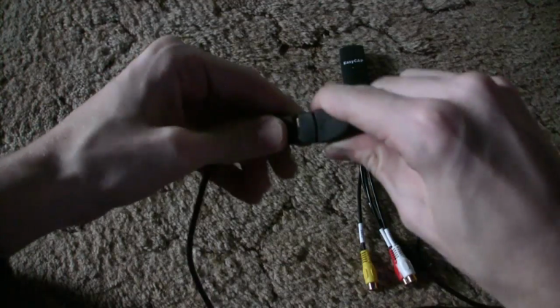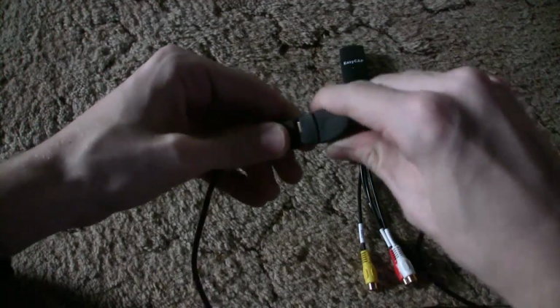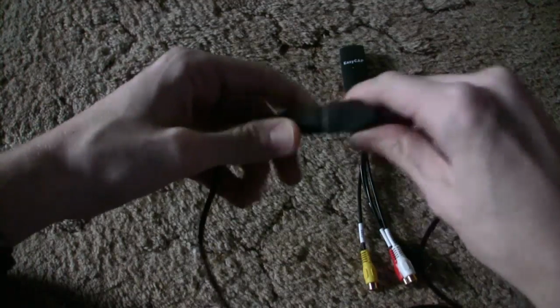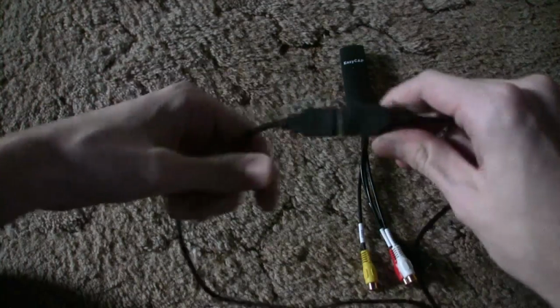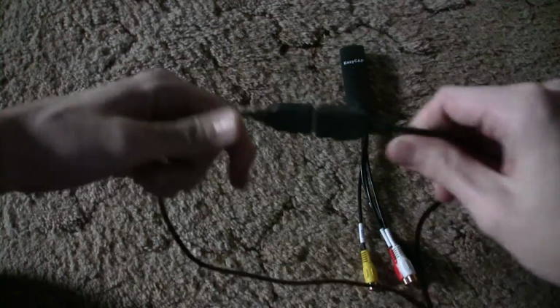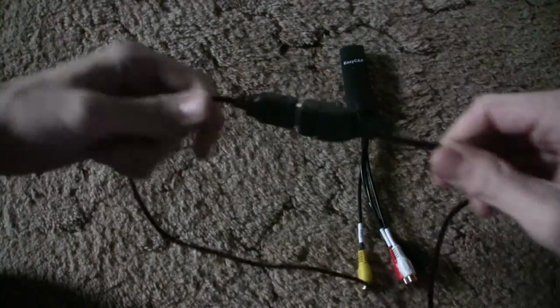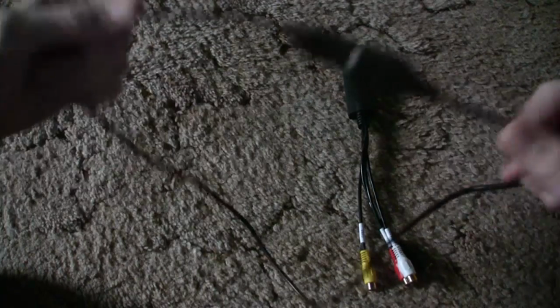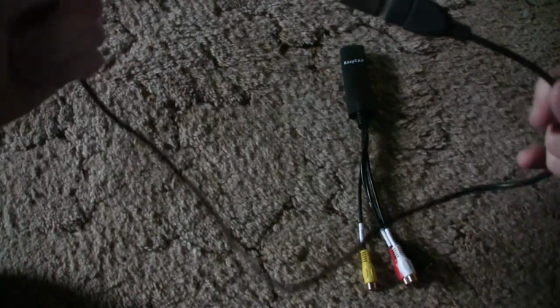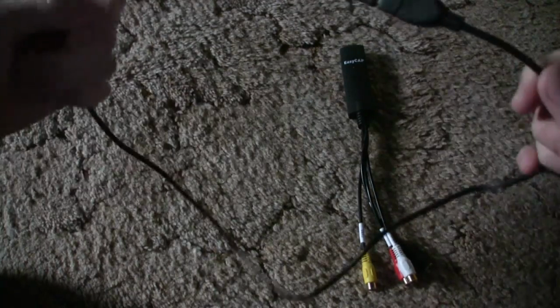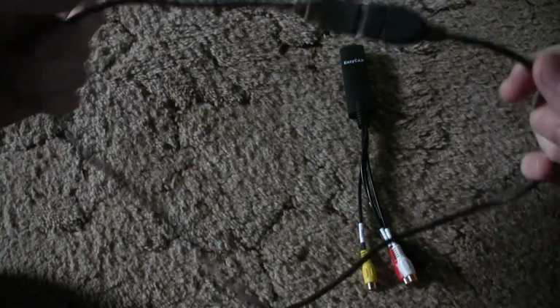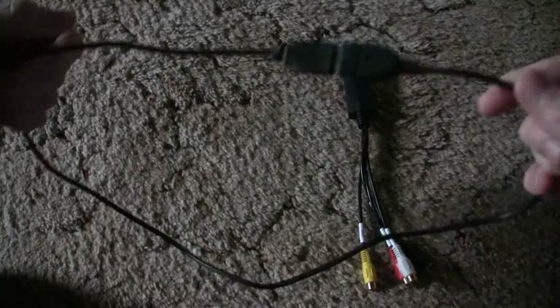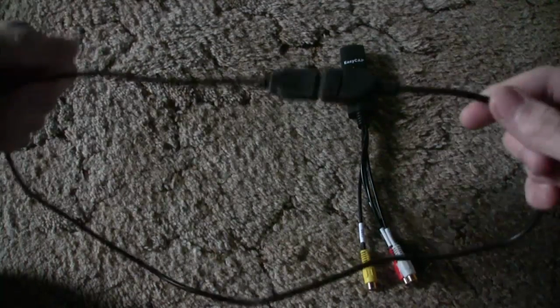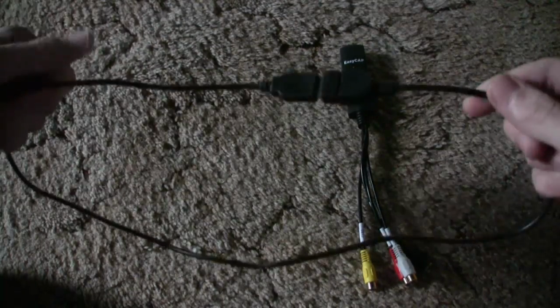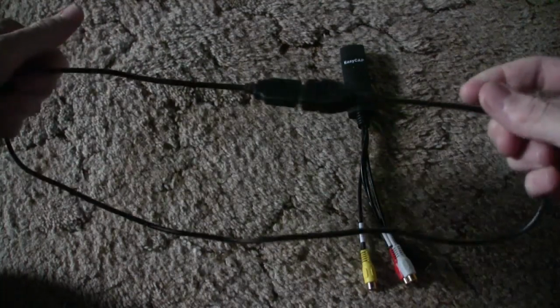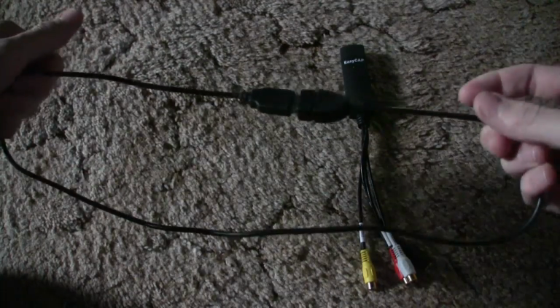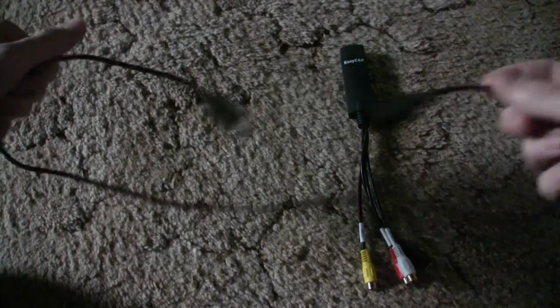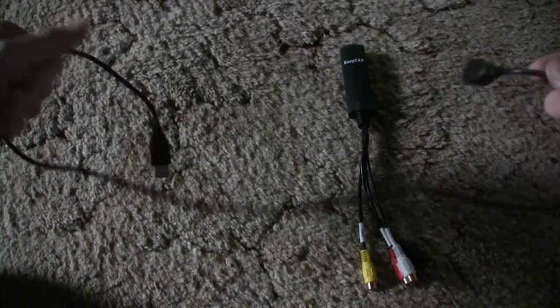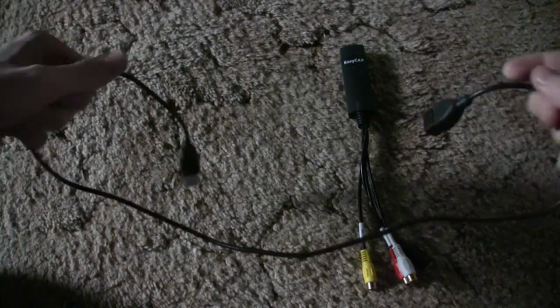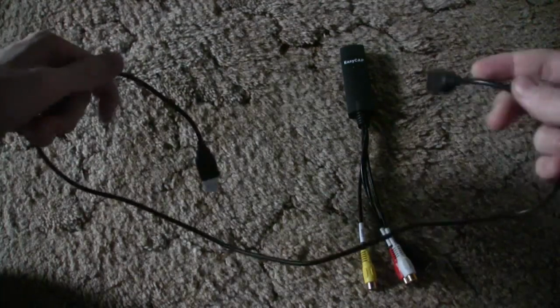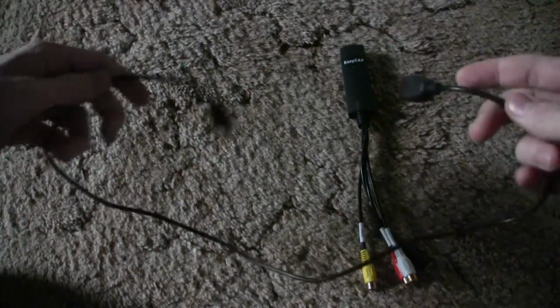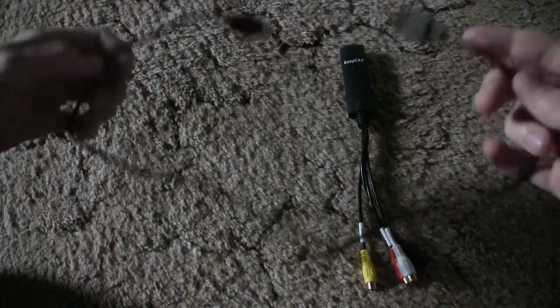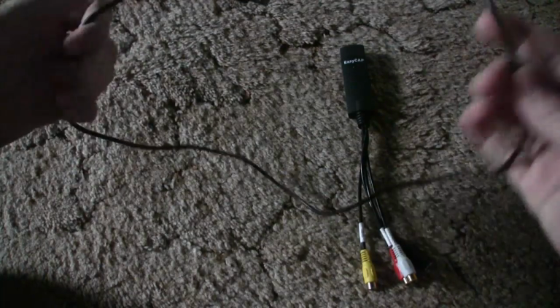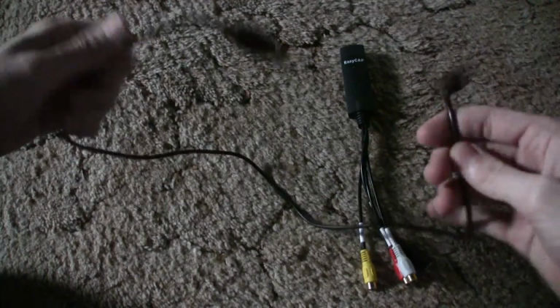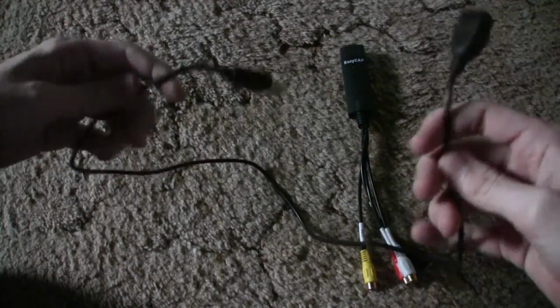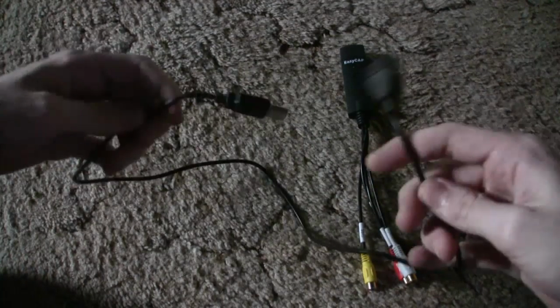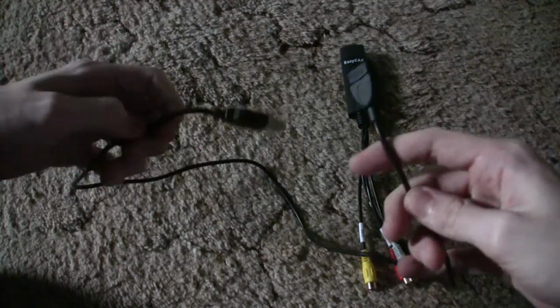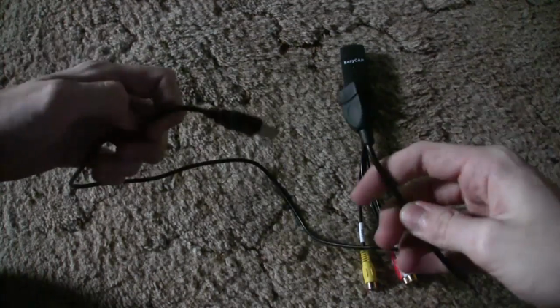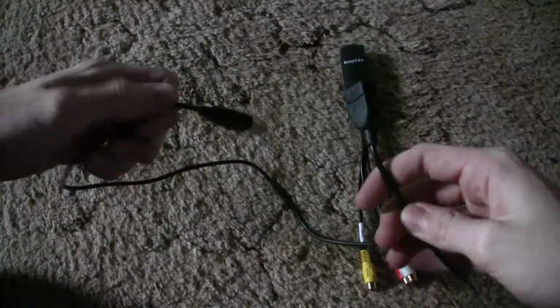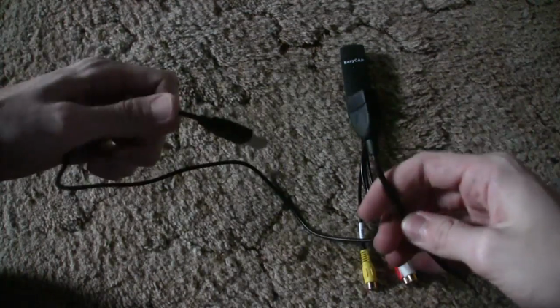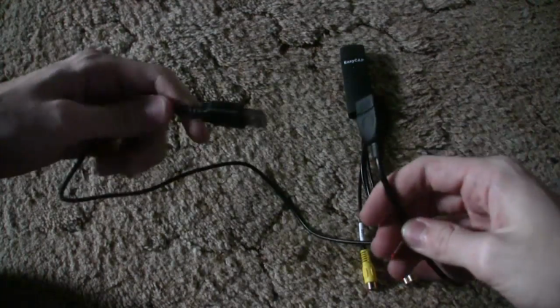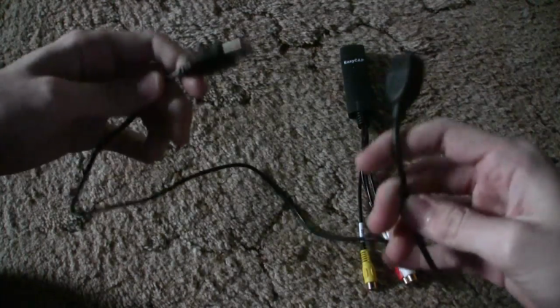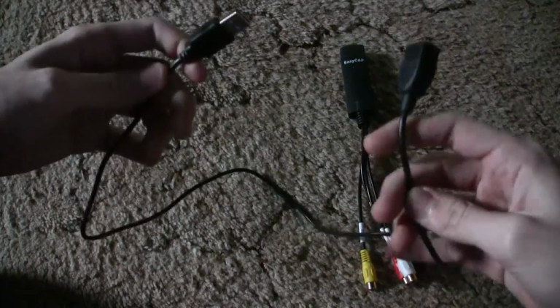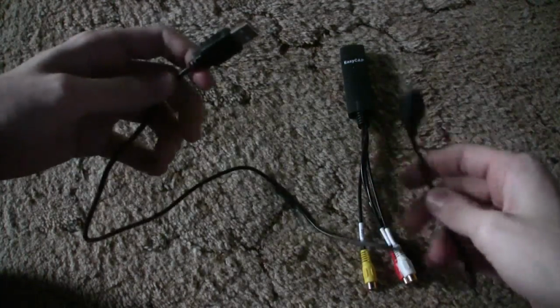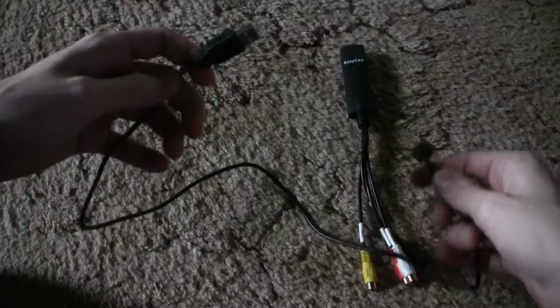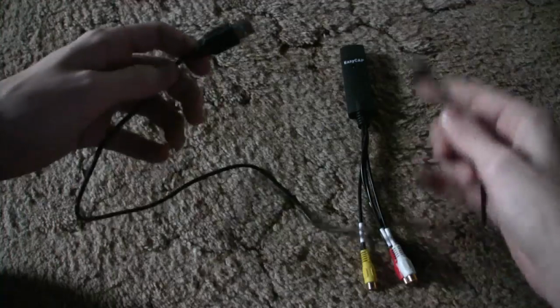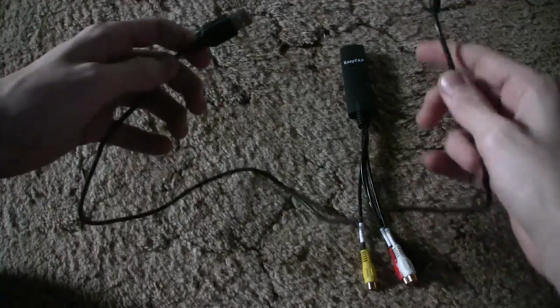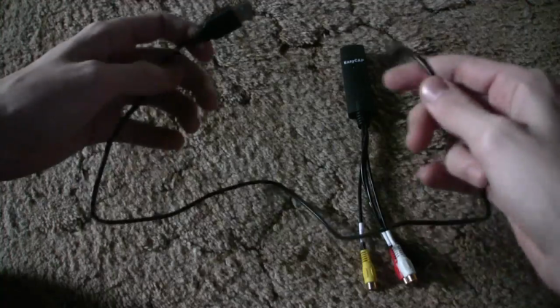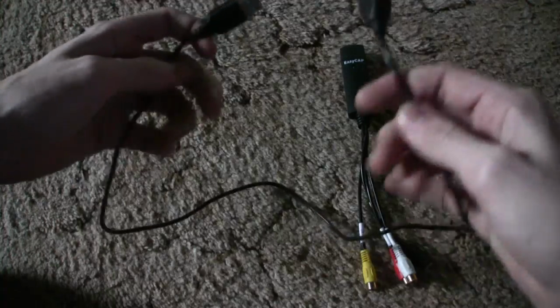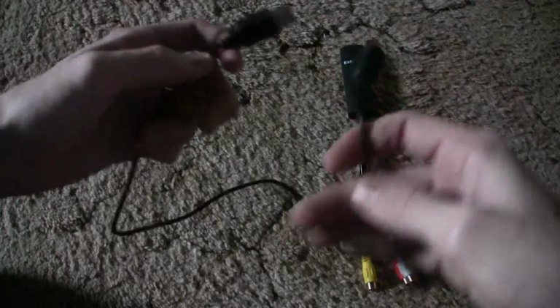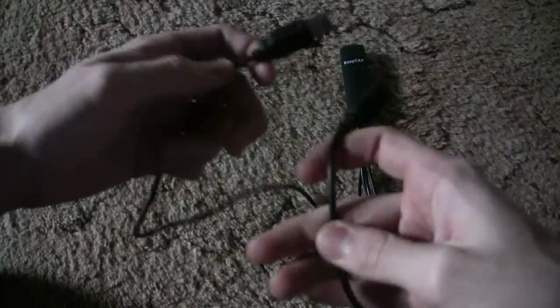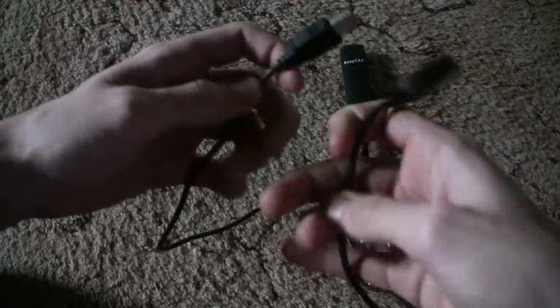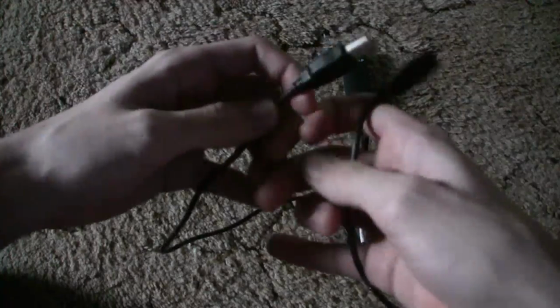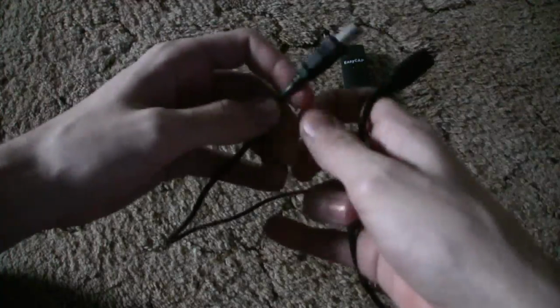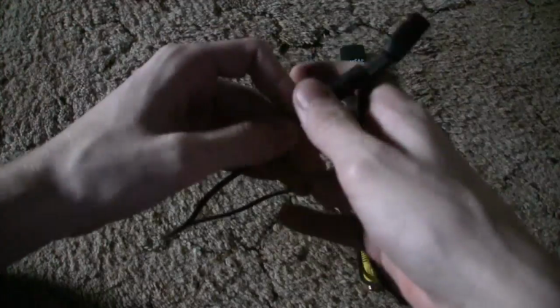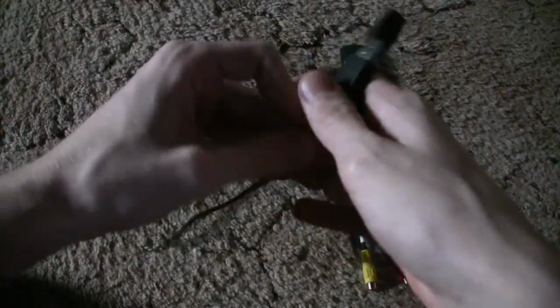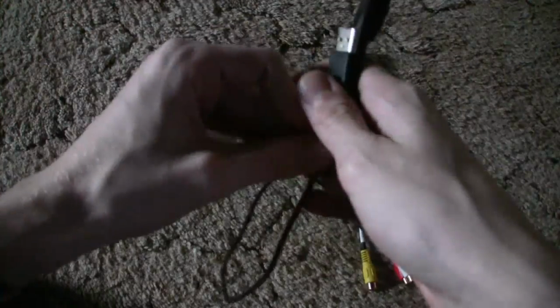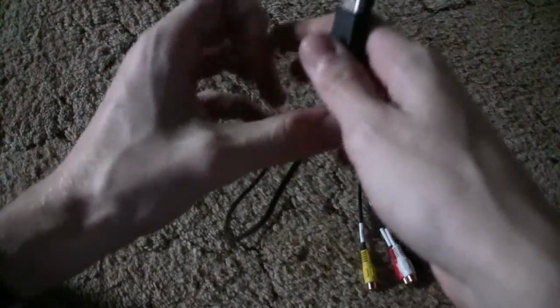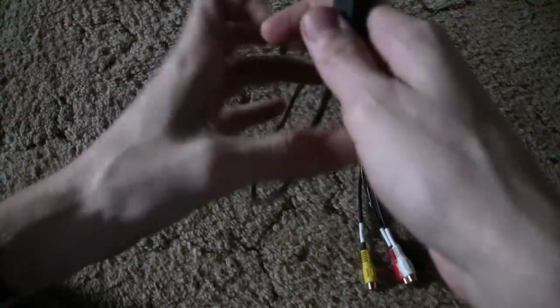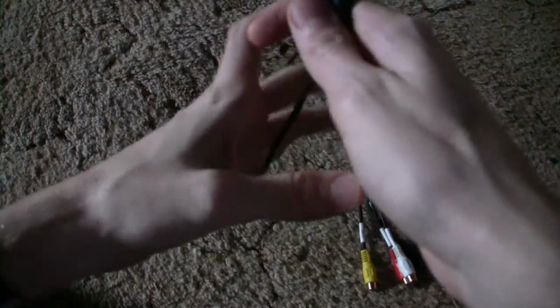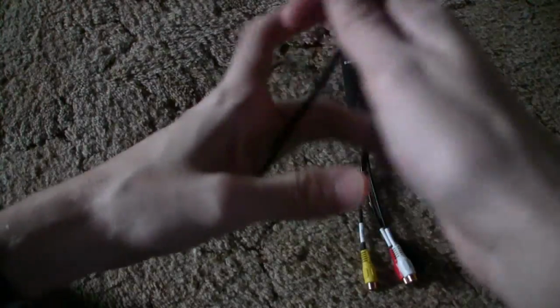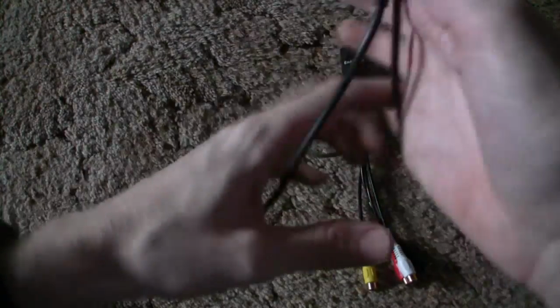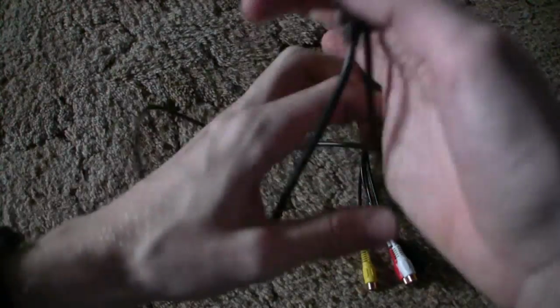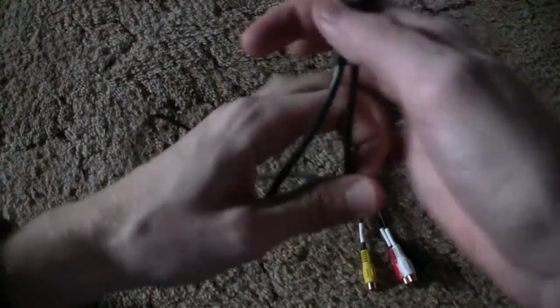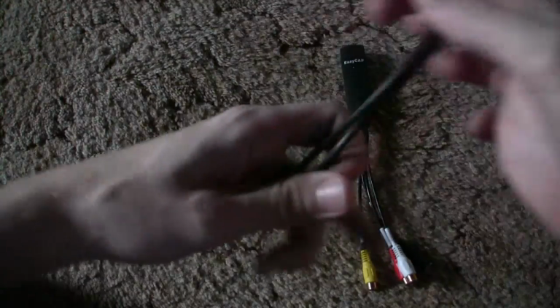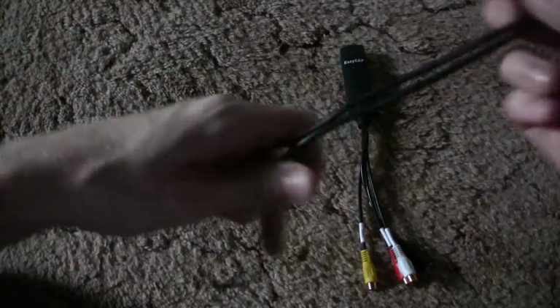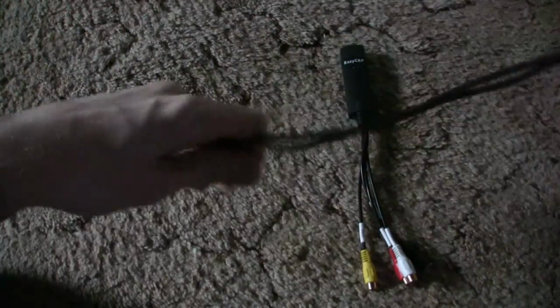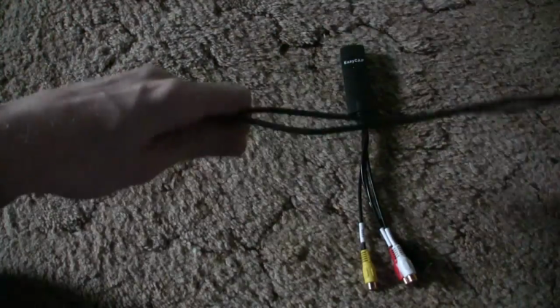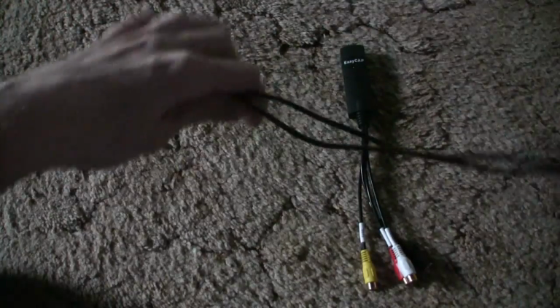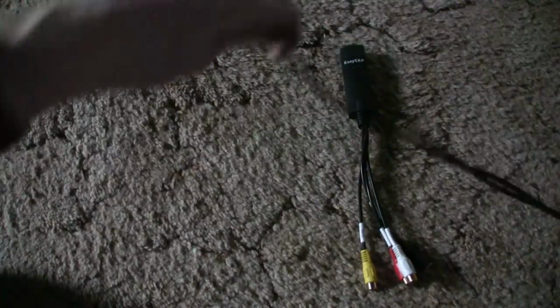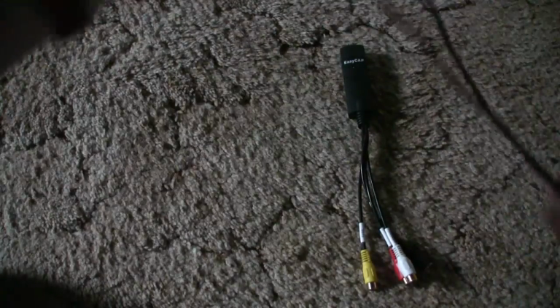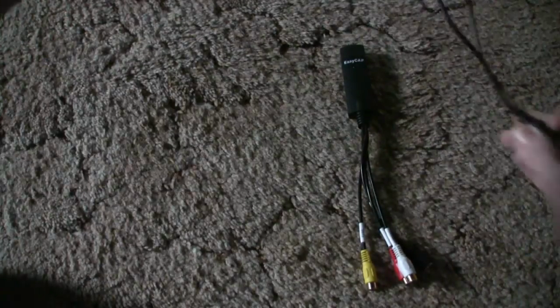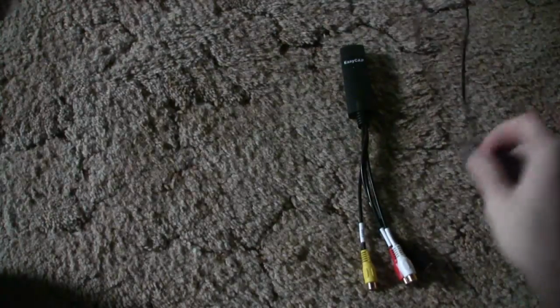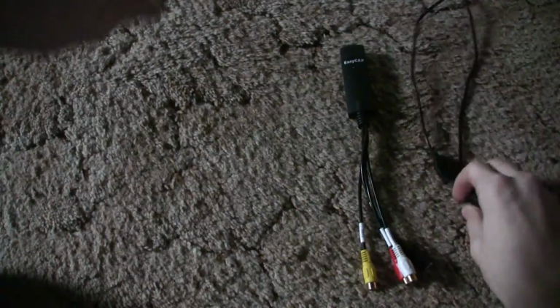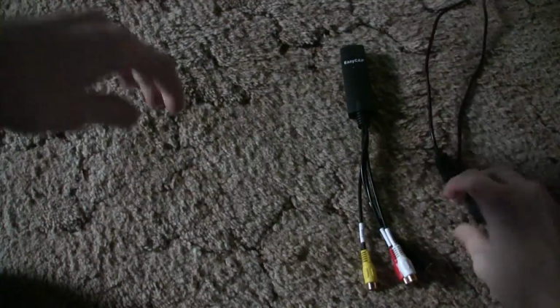There's also a USB extender cable included. This is pretty useful because the EasyCap is big and it might block other USB ports.